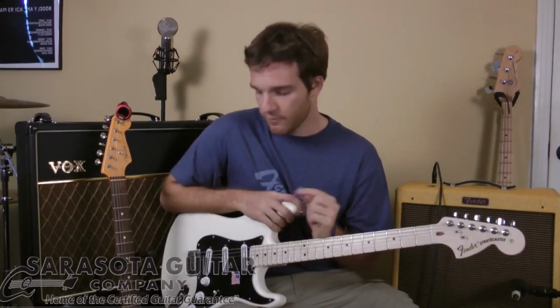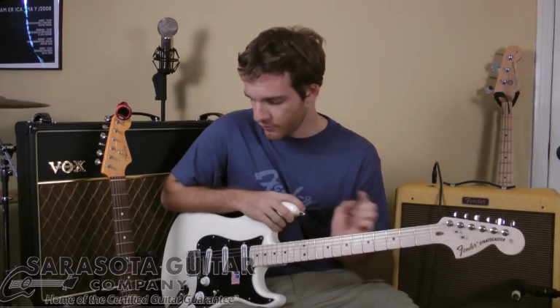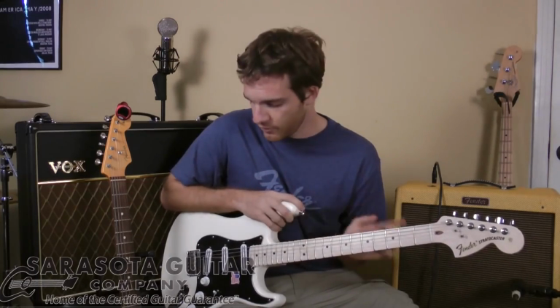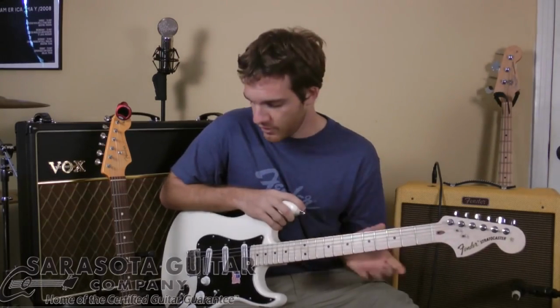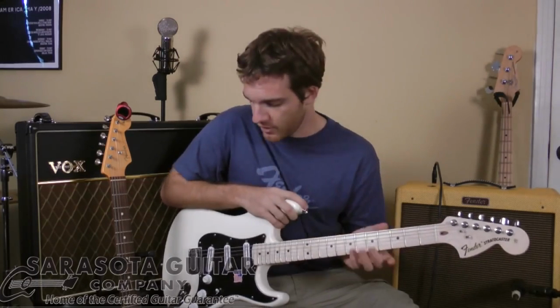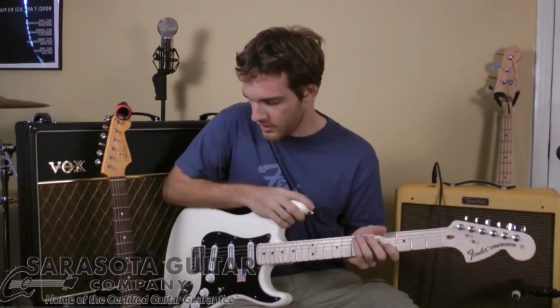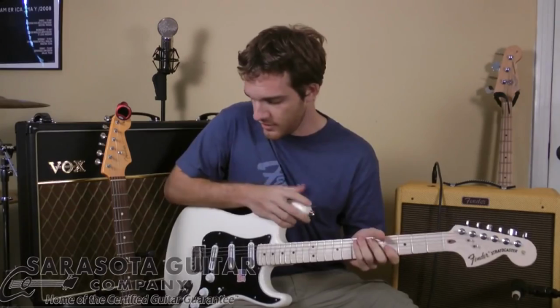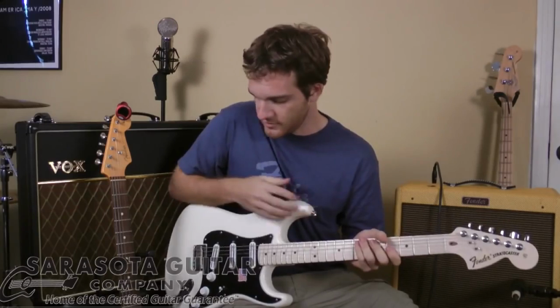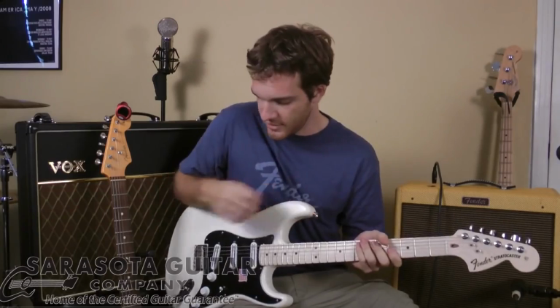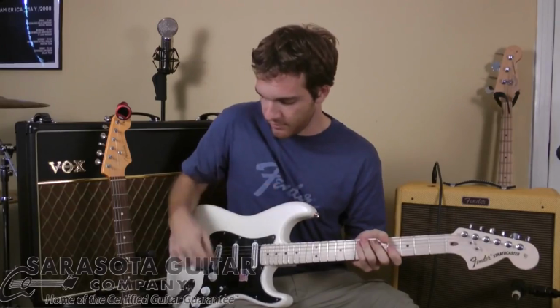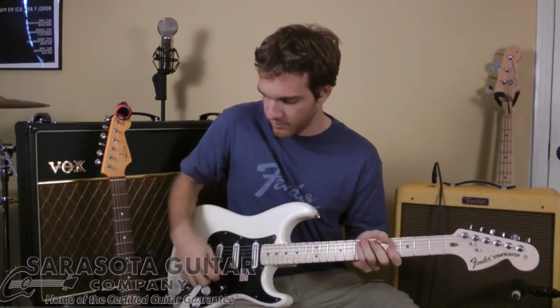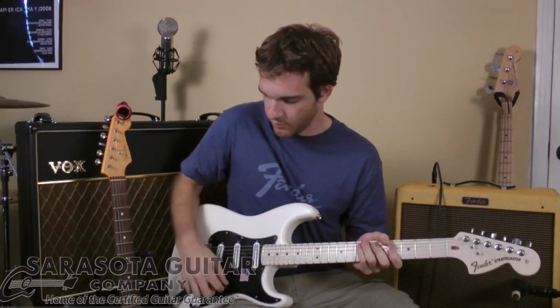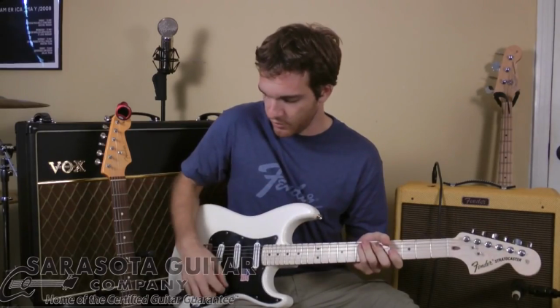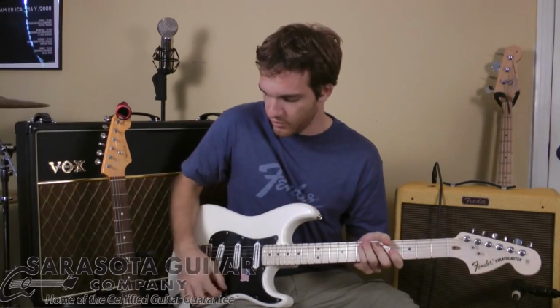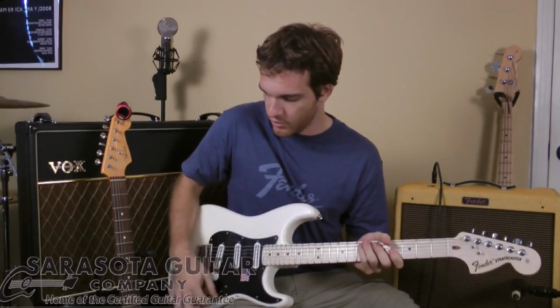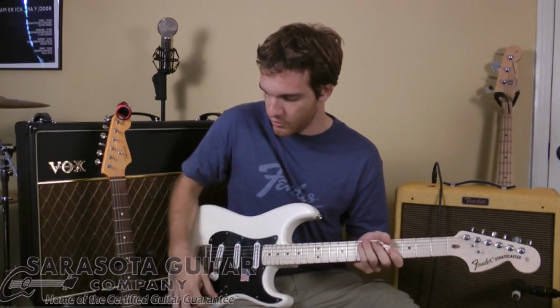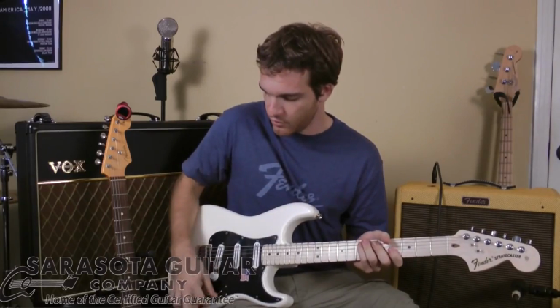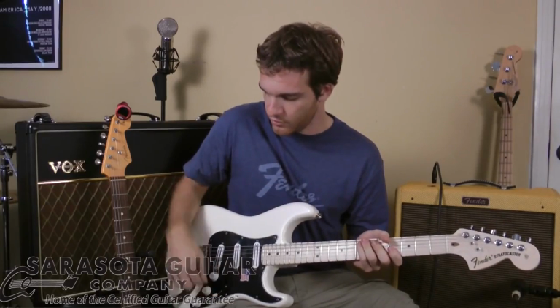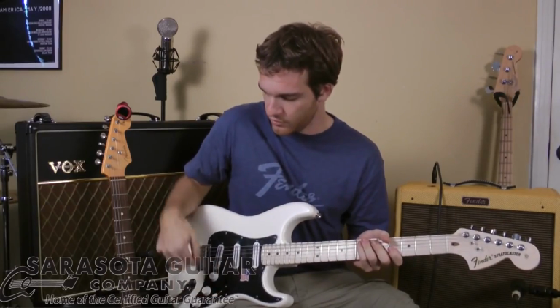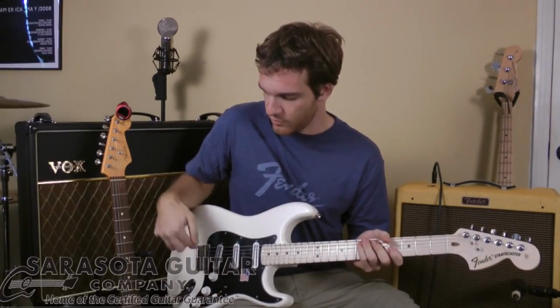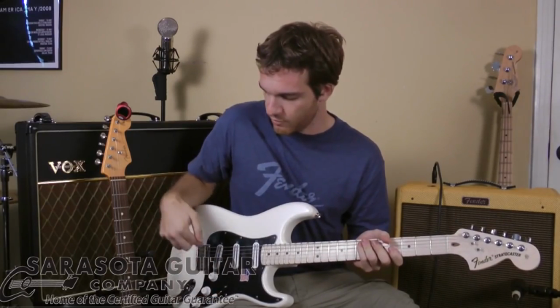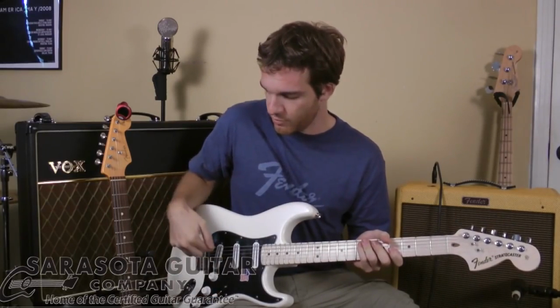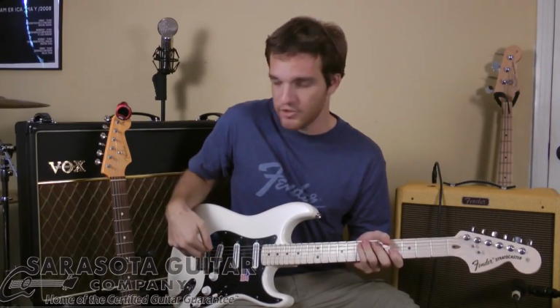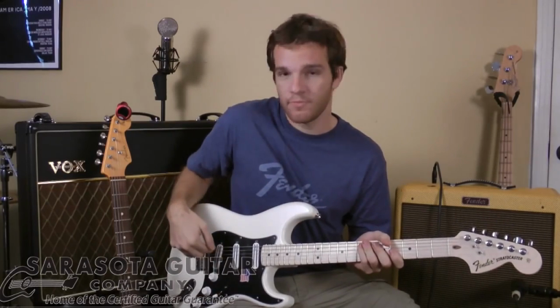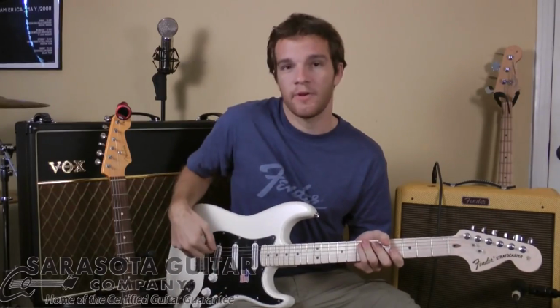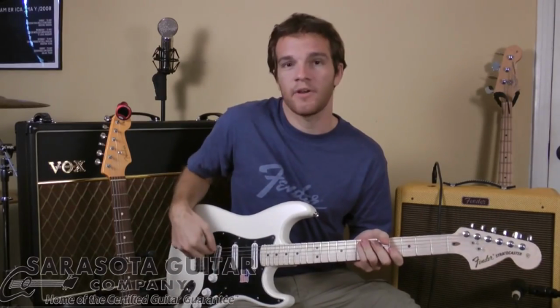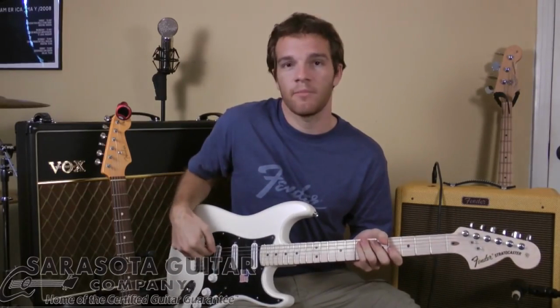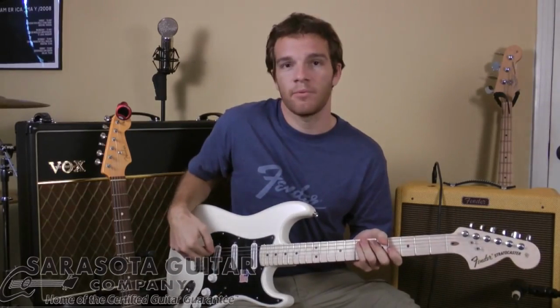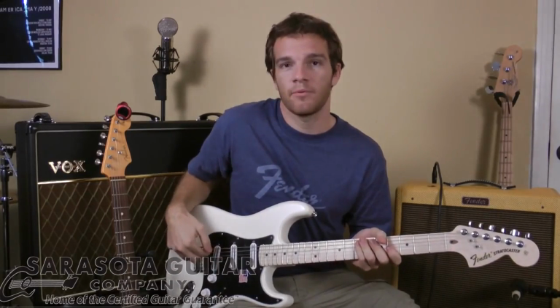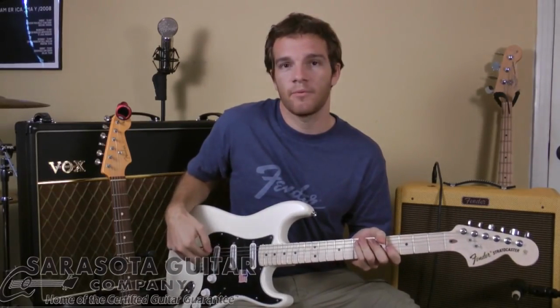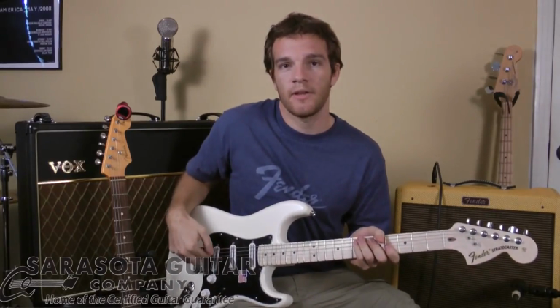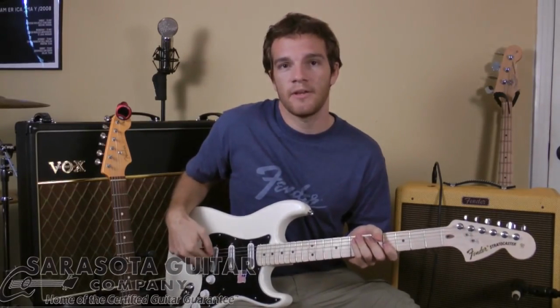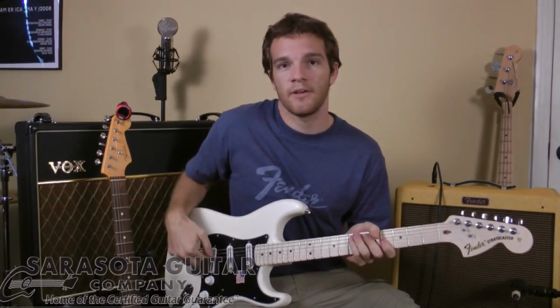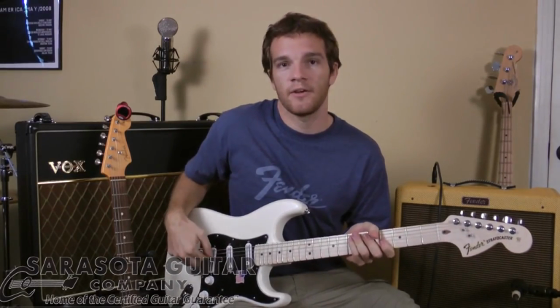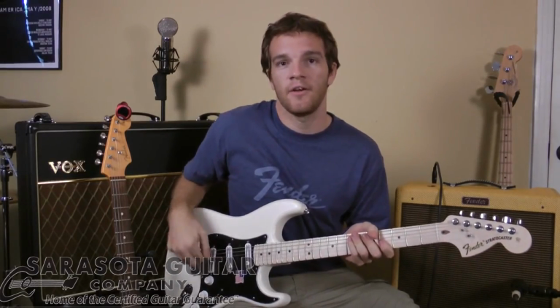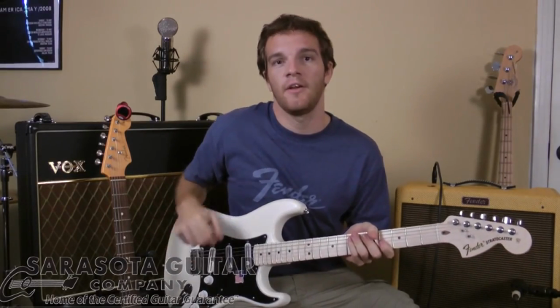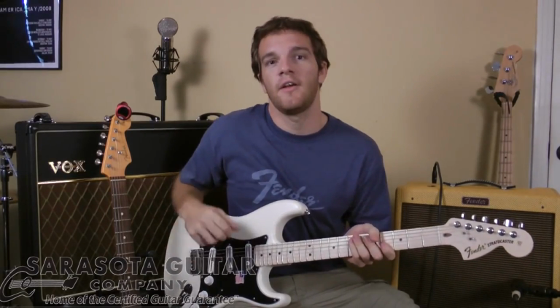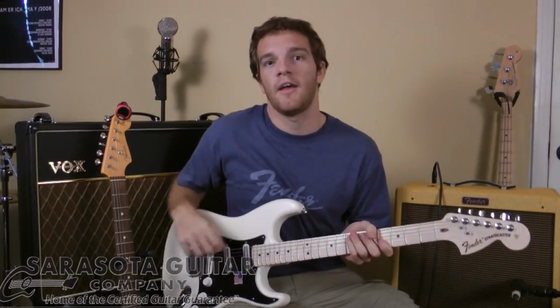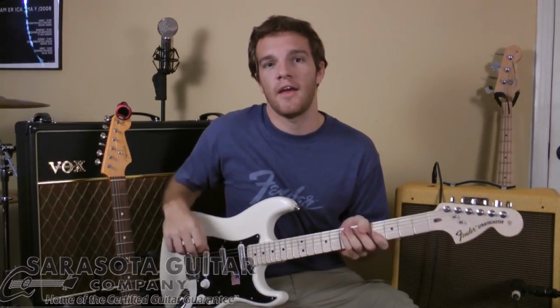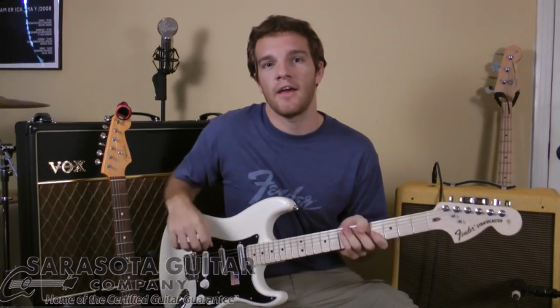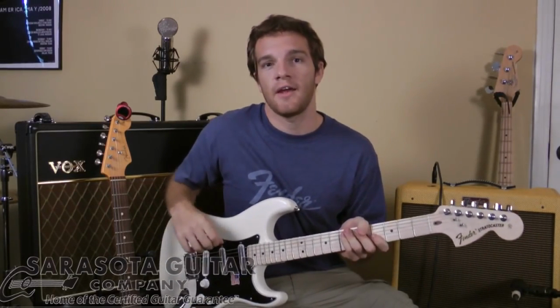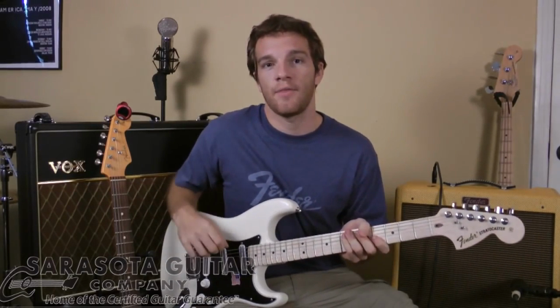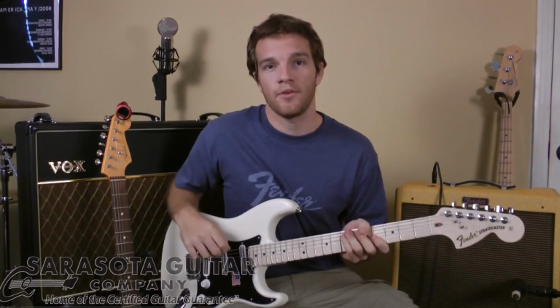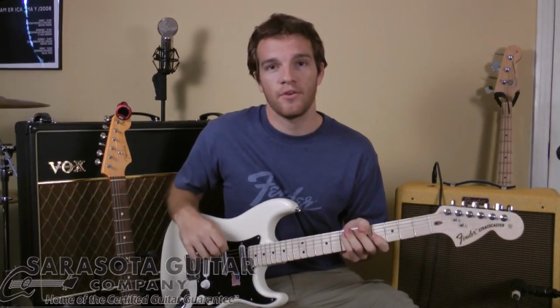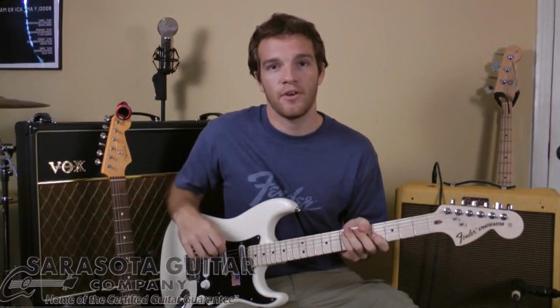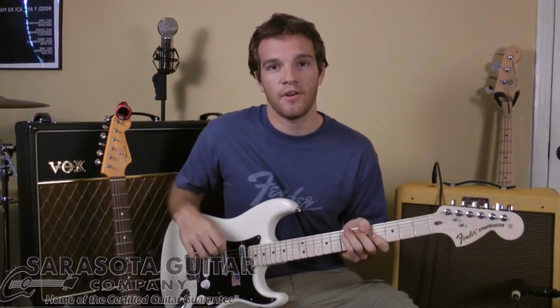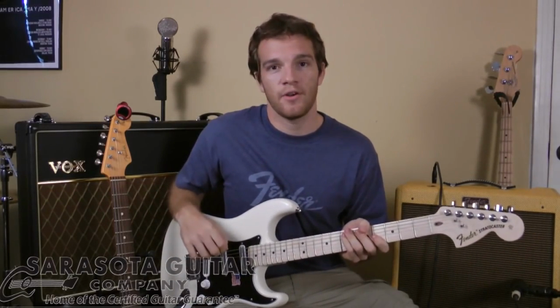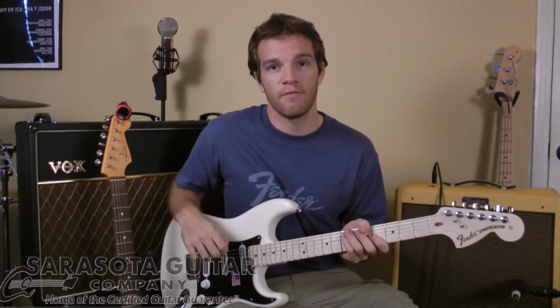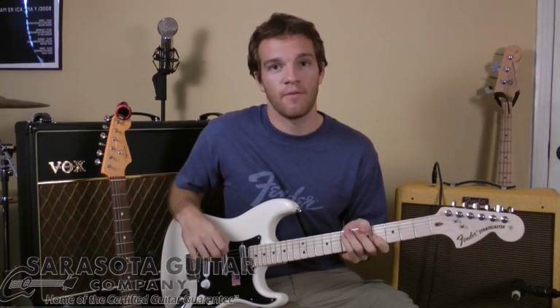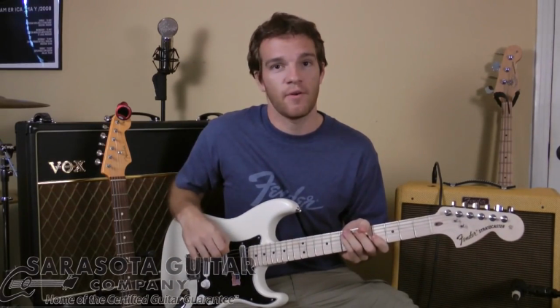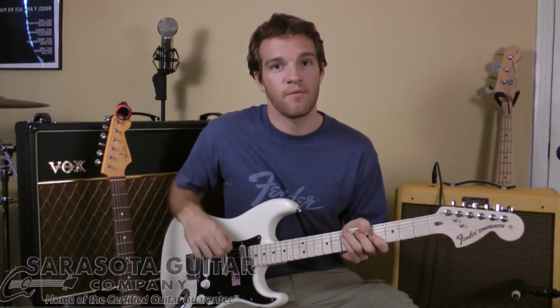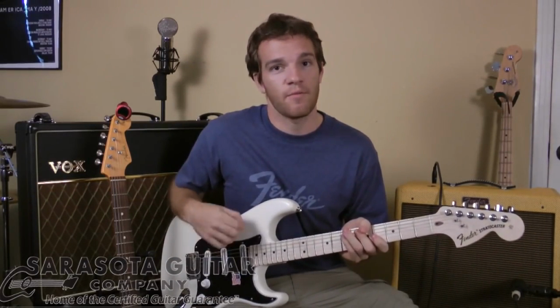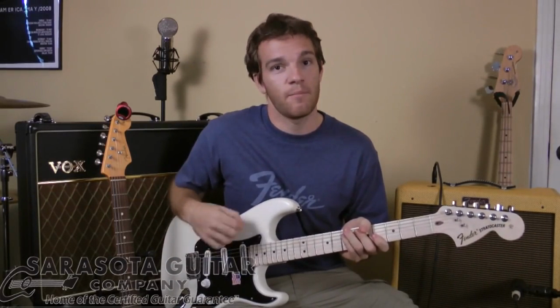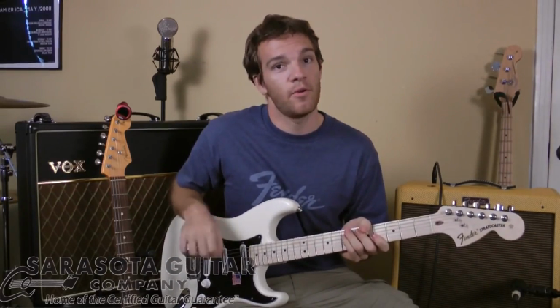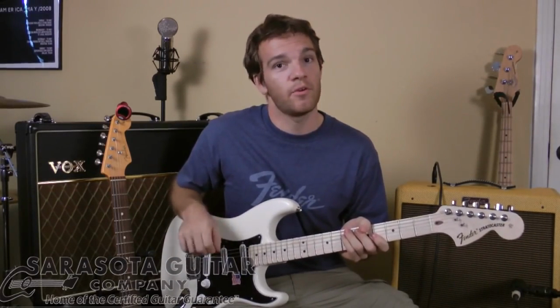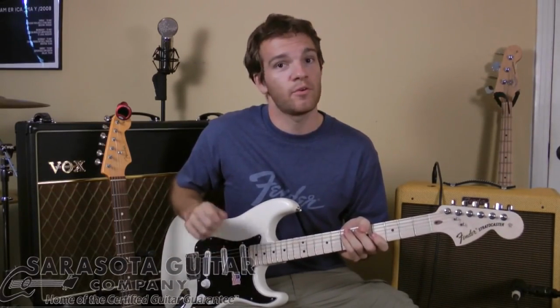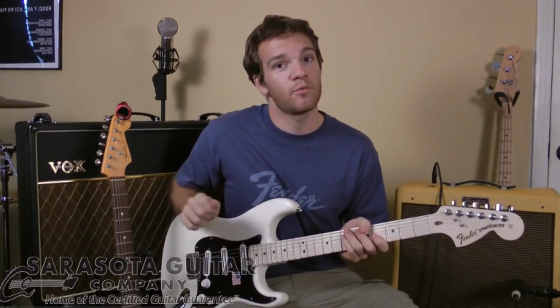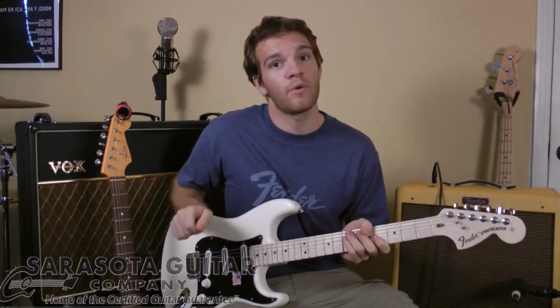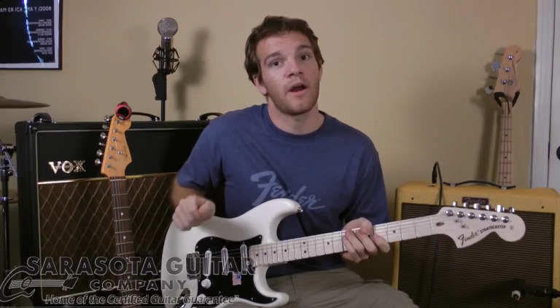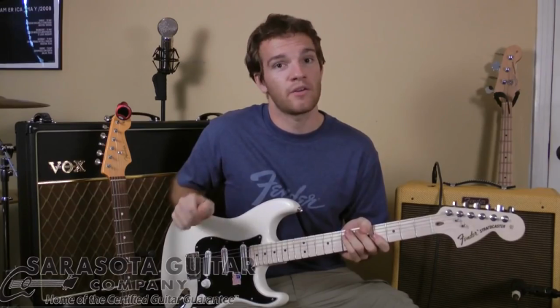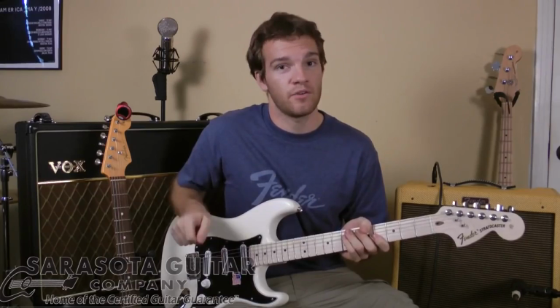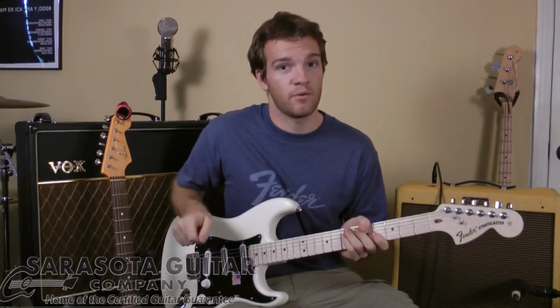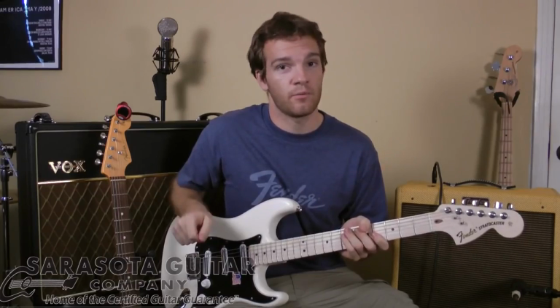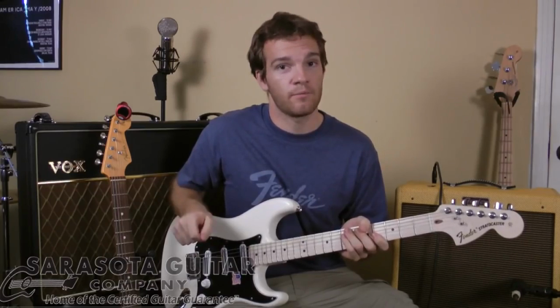For an example, we're going to go to the bridge pickup right here, and I think you're going to hear a very familiar rock tone.